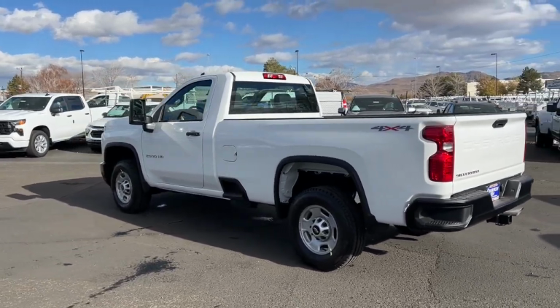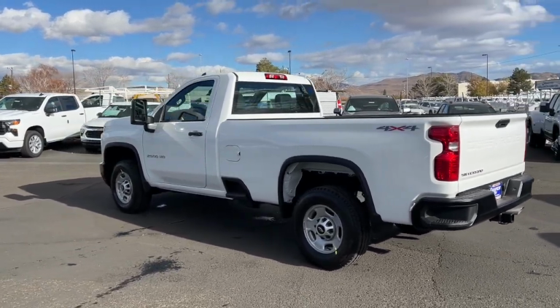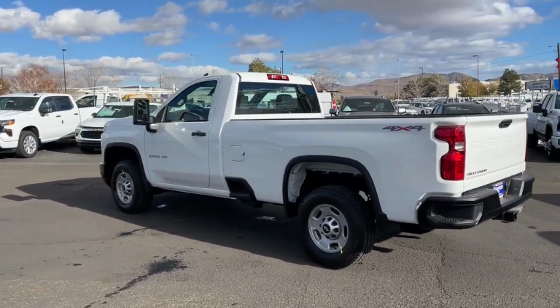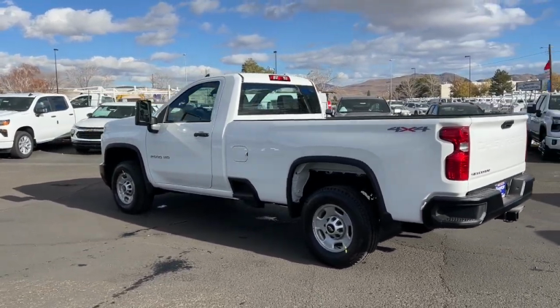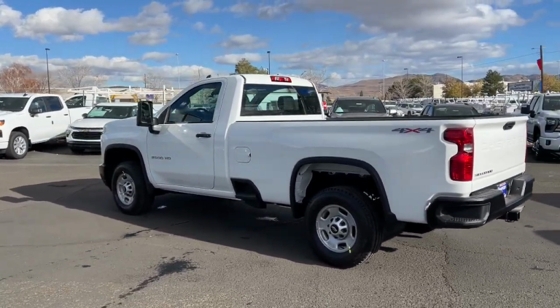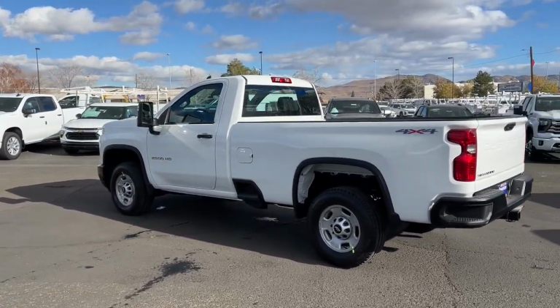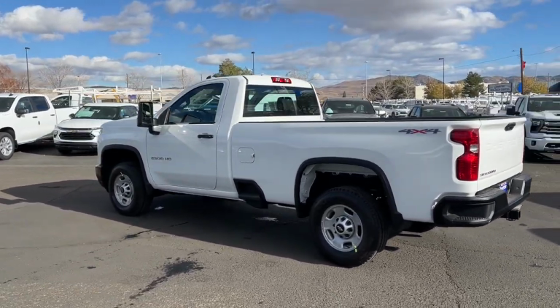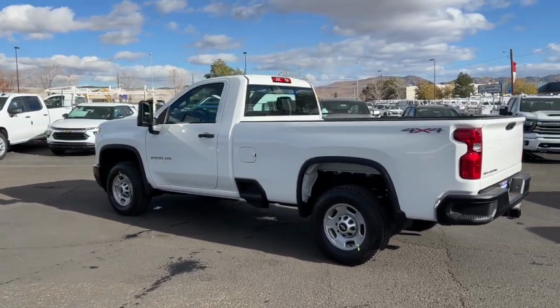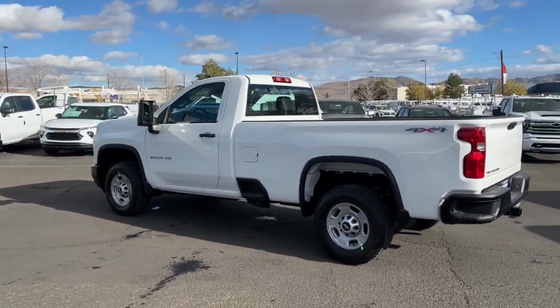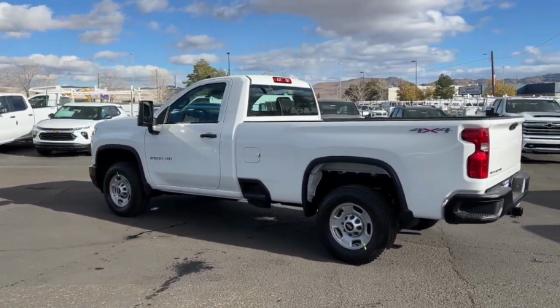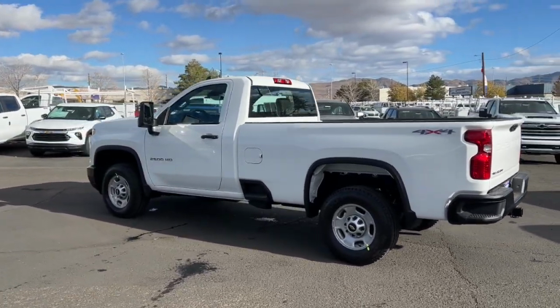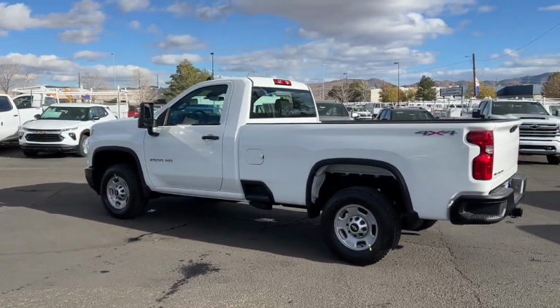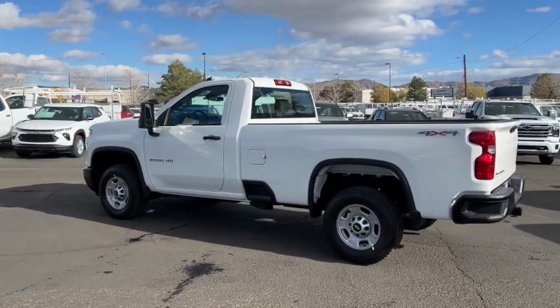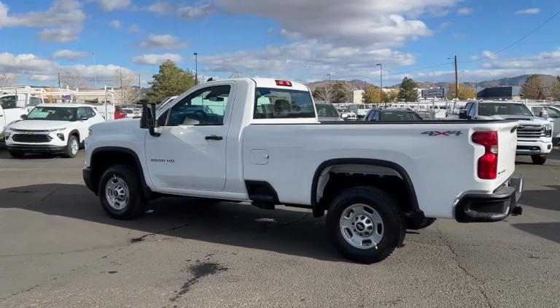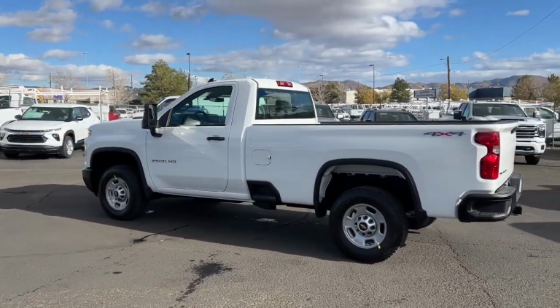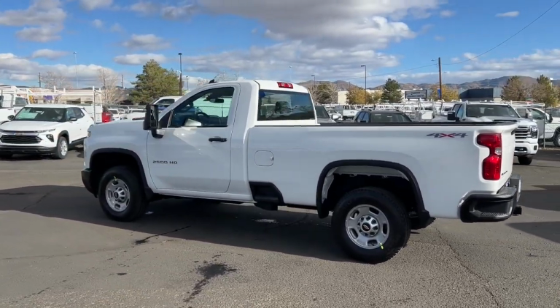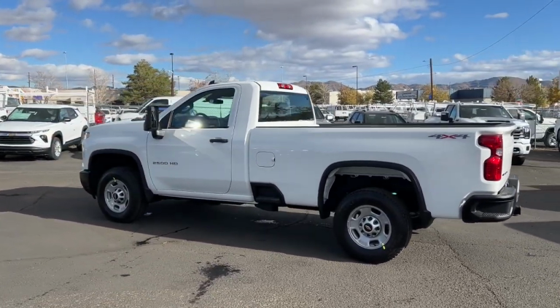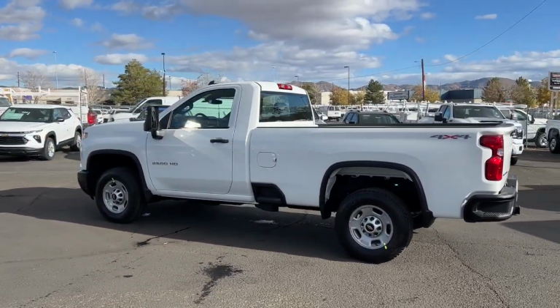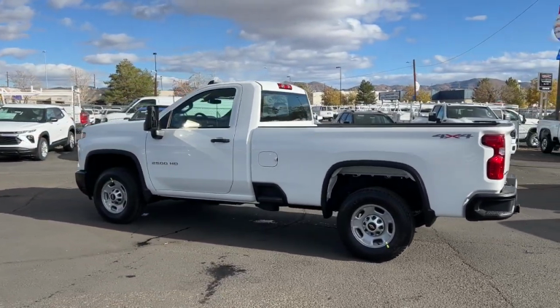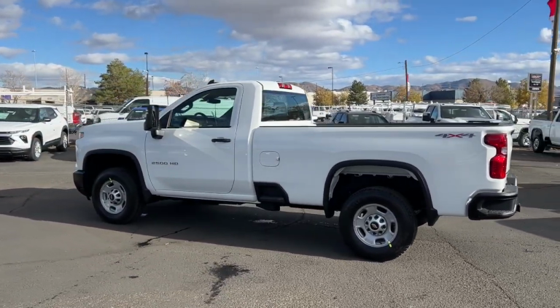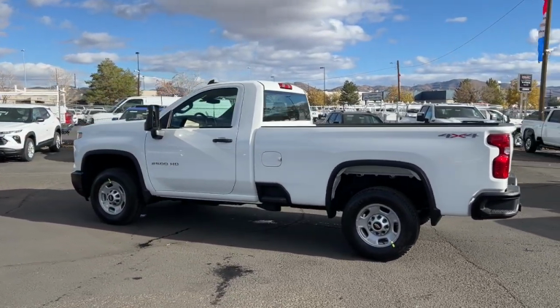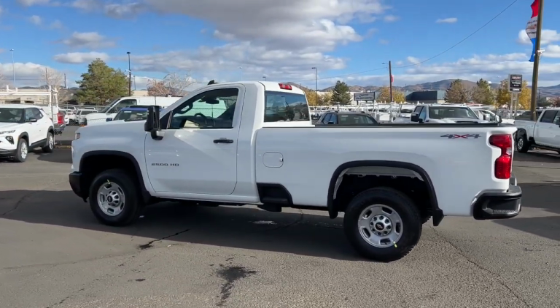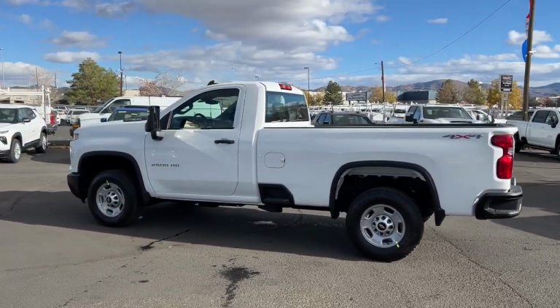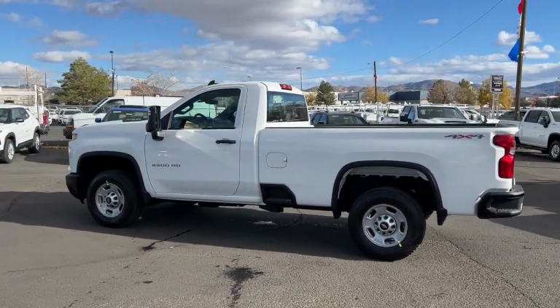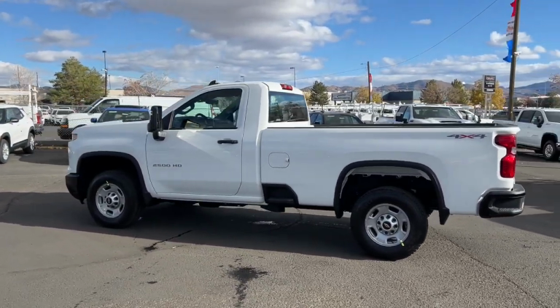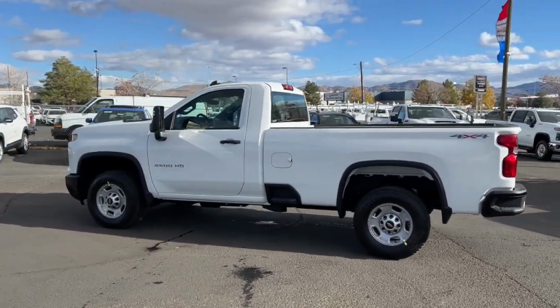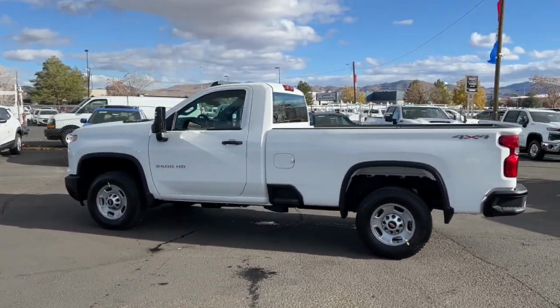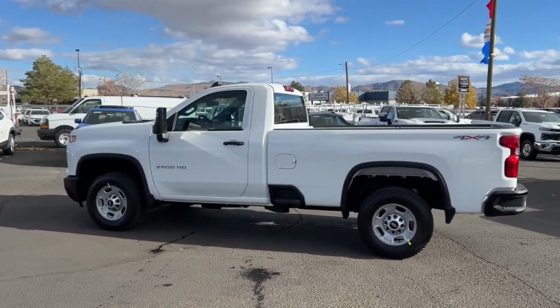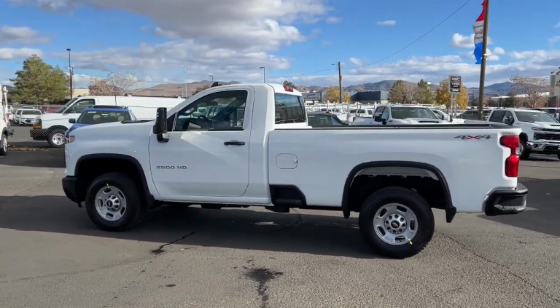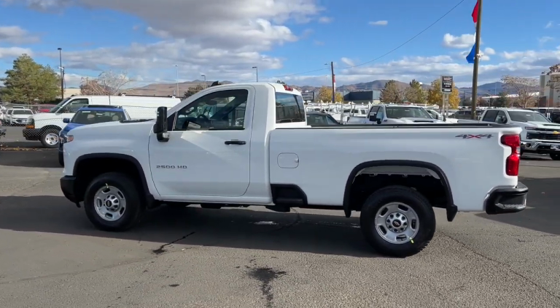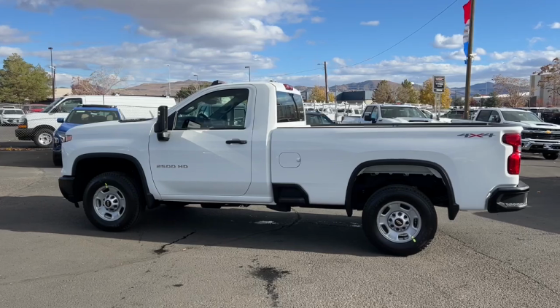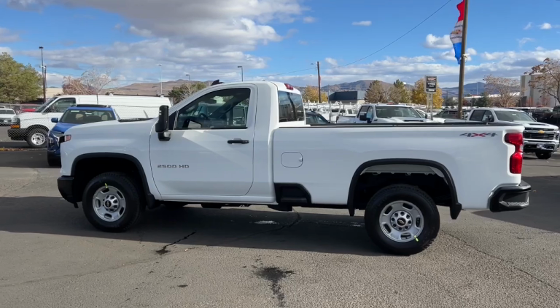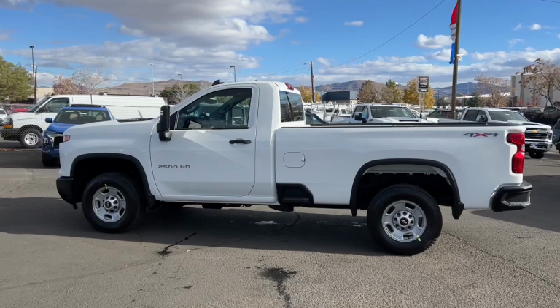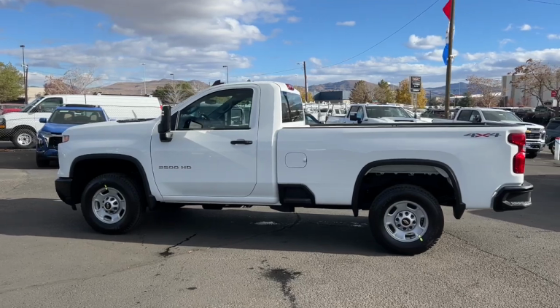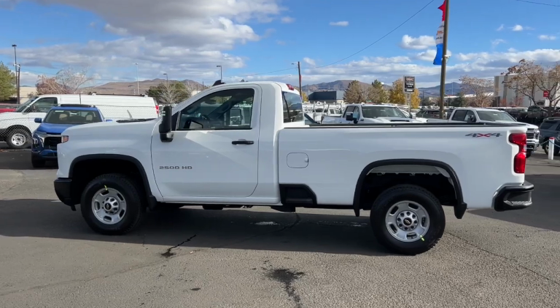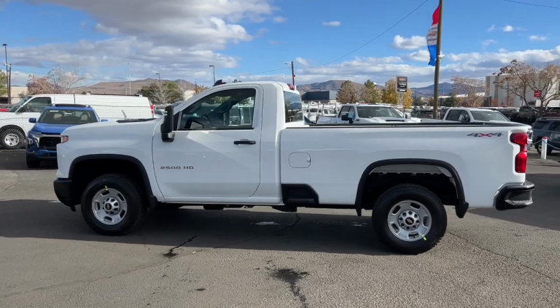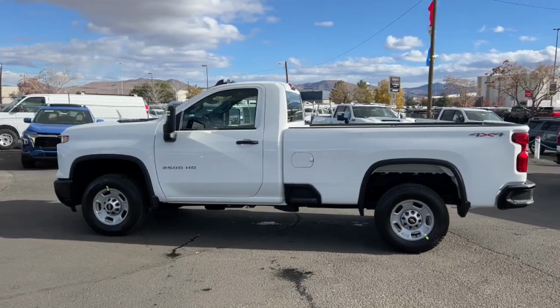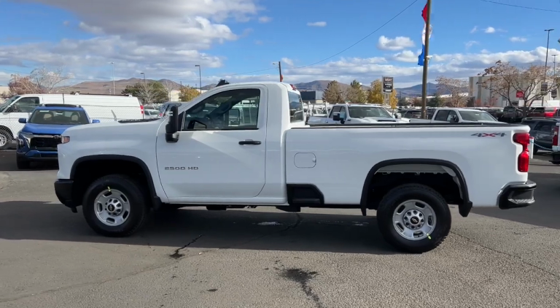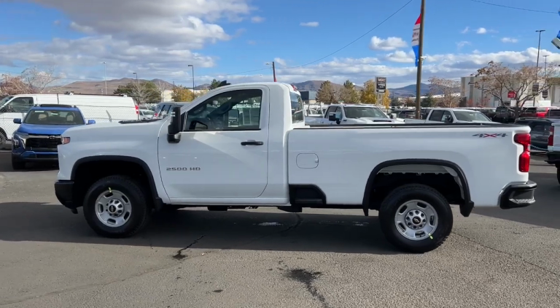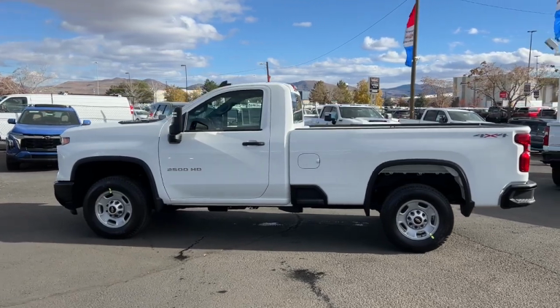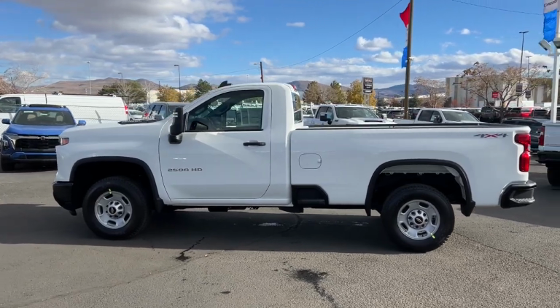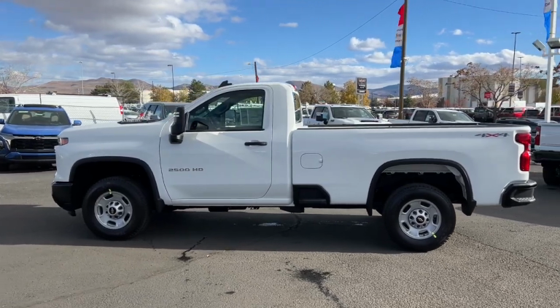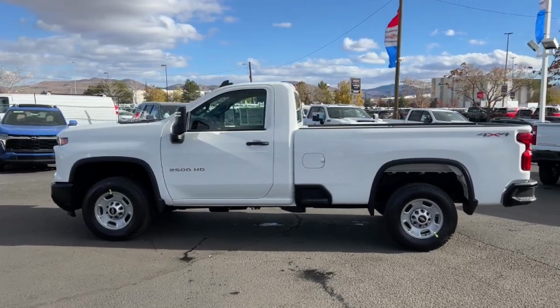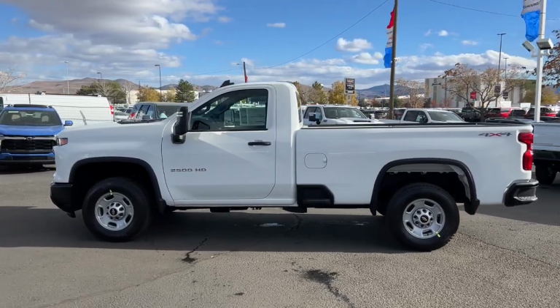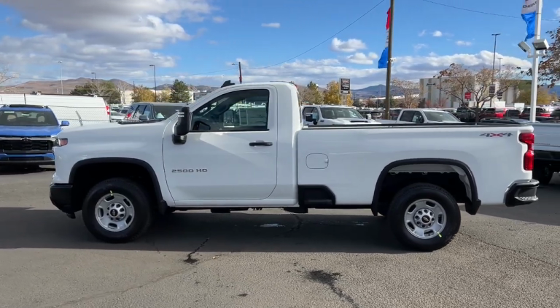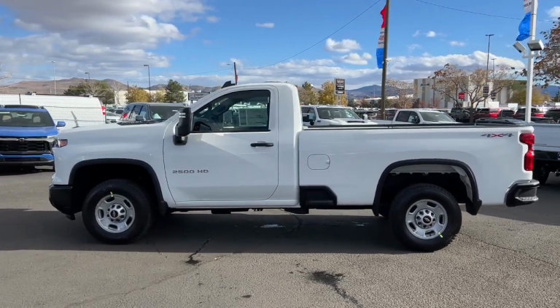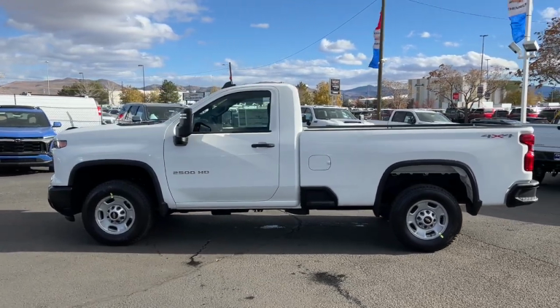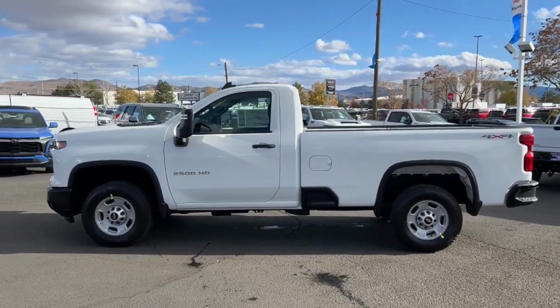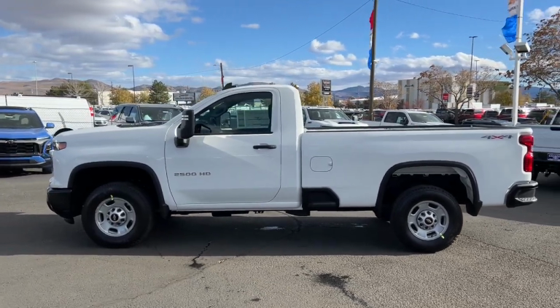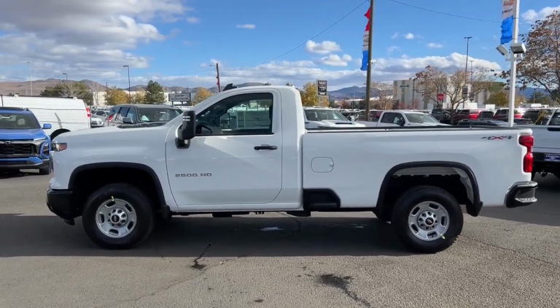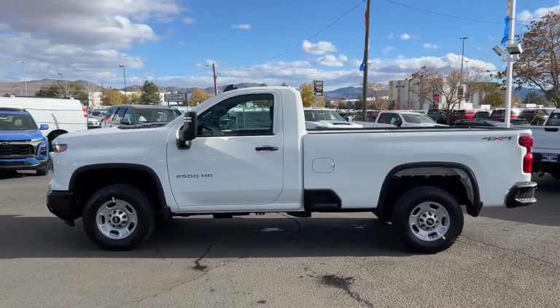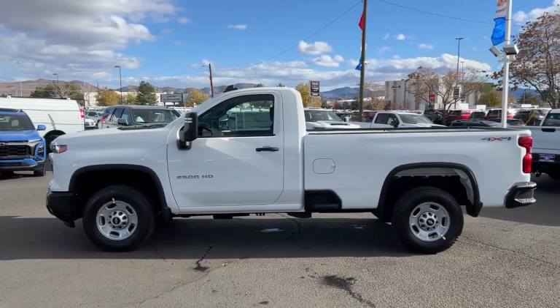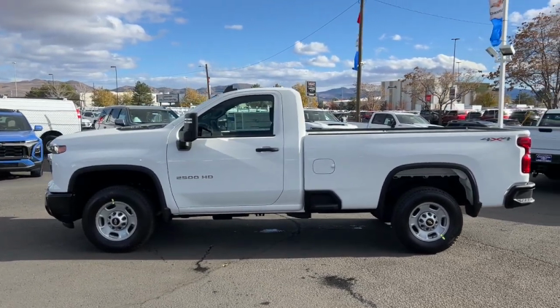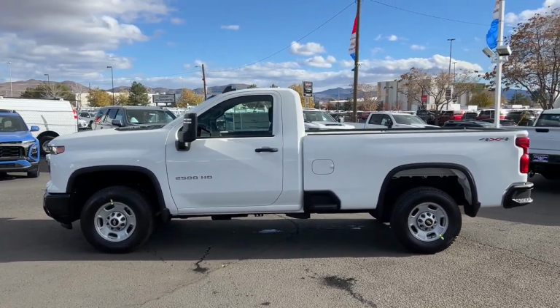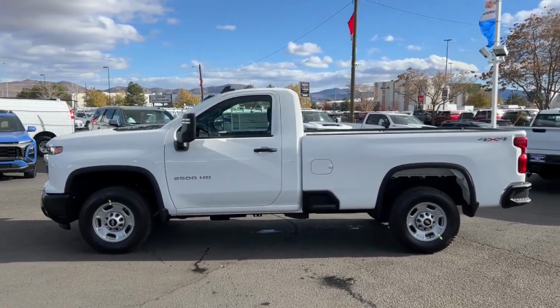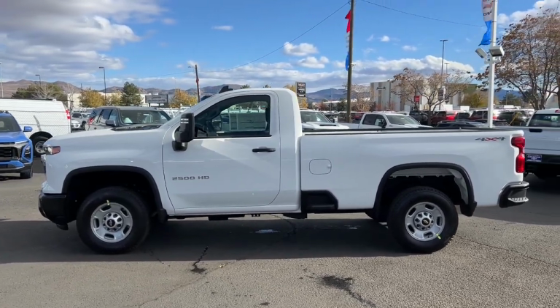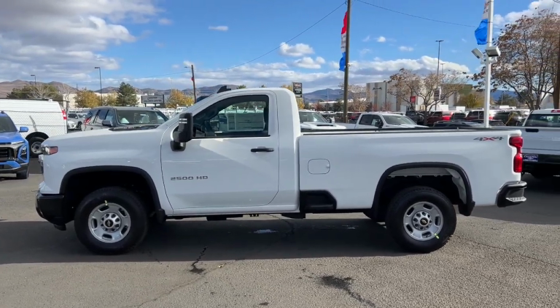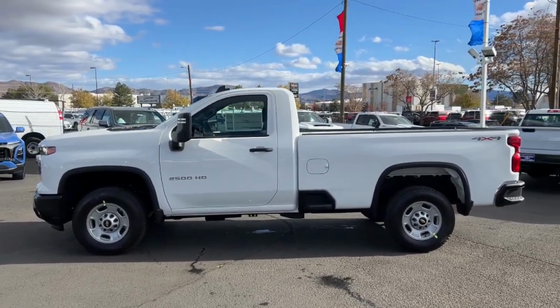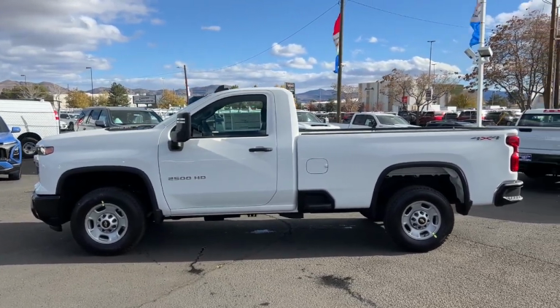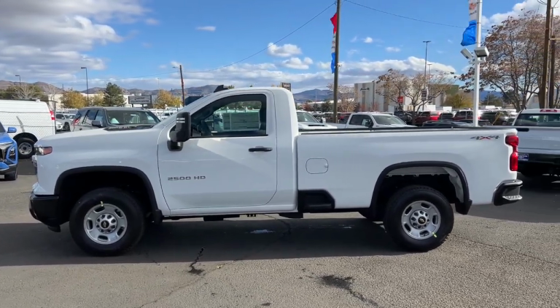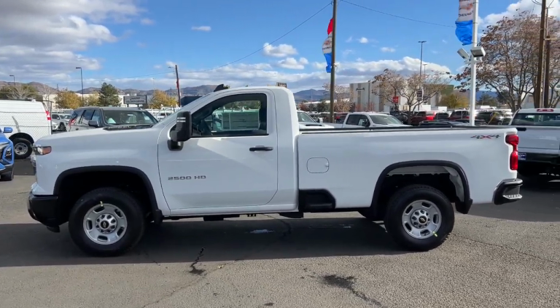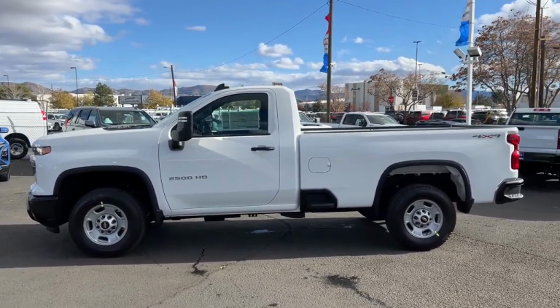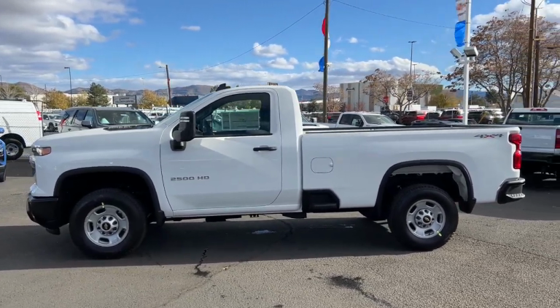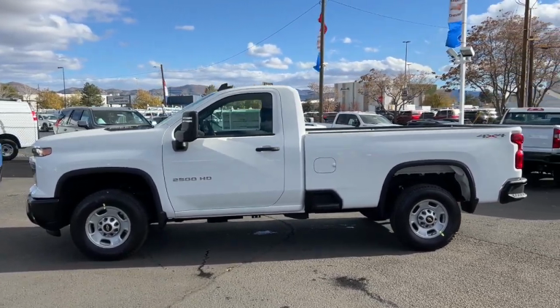Relax and enjoy the confidence of knowing you have the power you need to get the job done. Get into the Silverado 2500 HD.